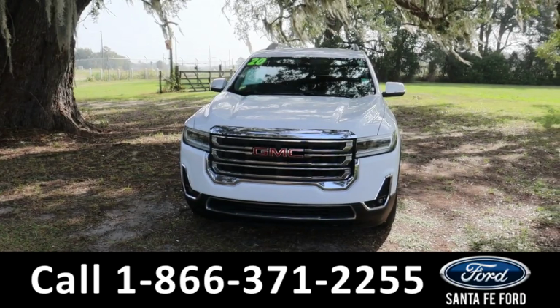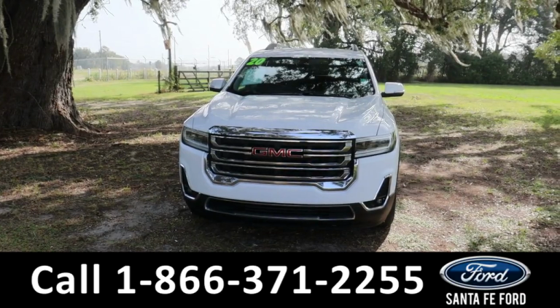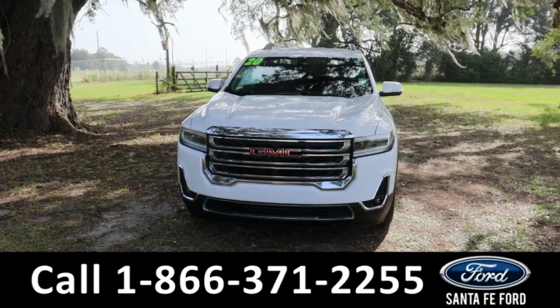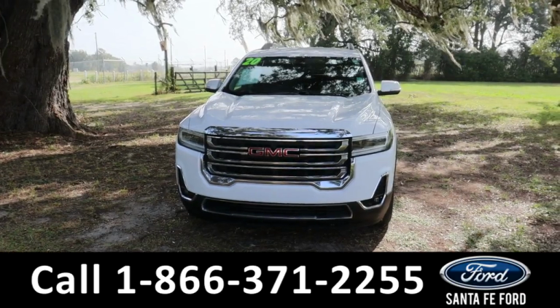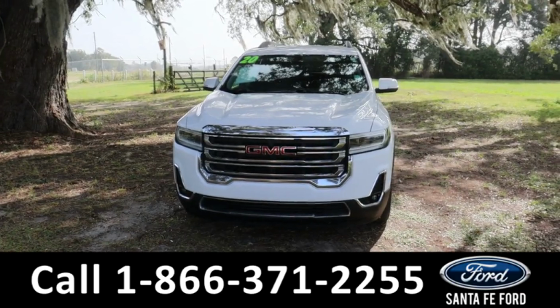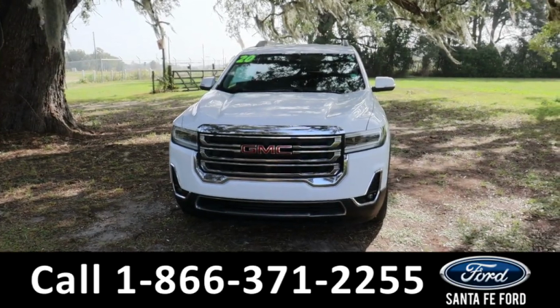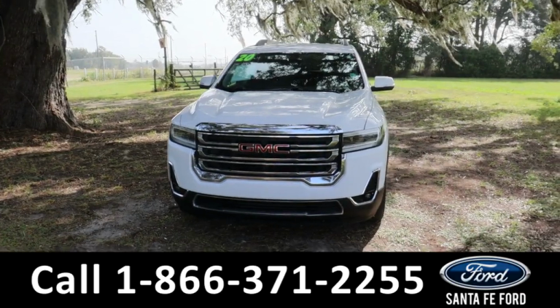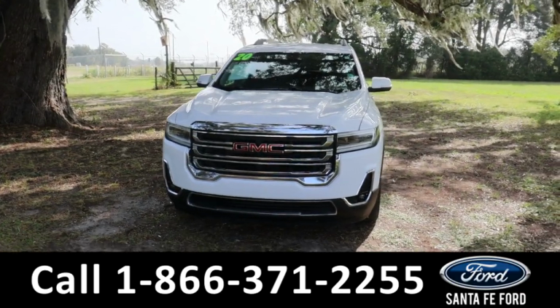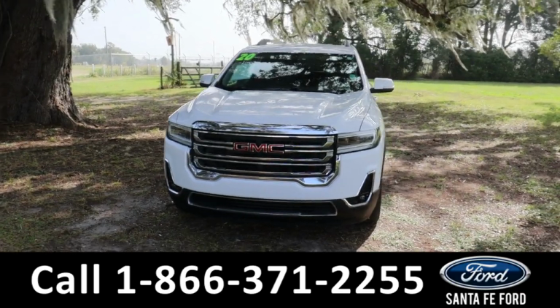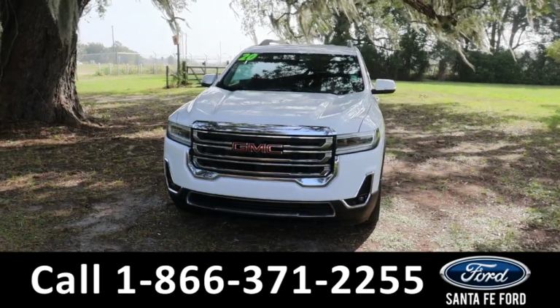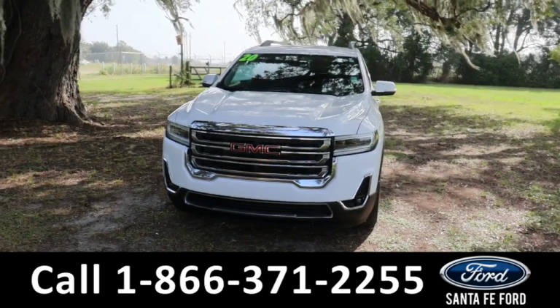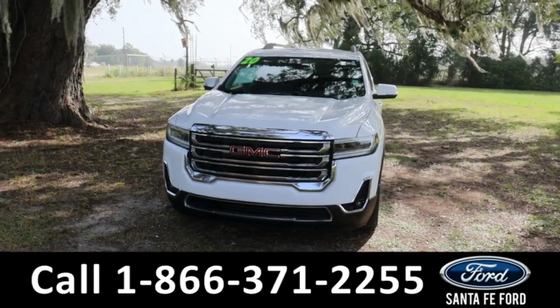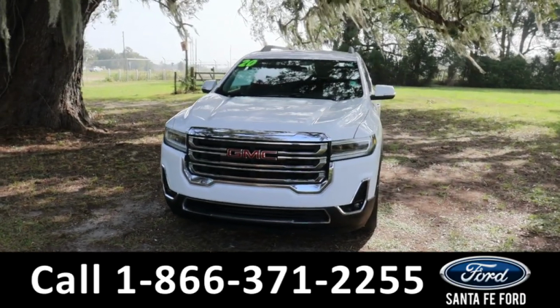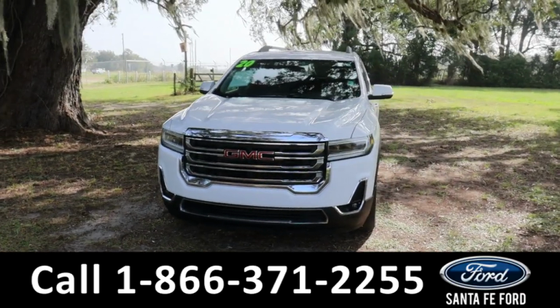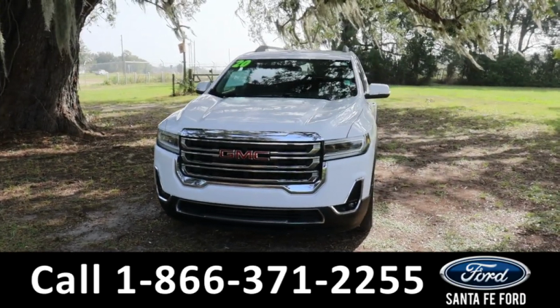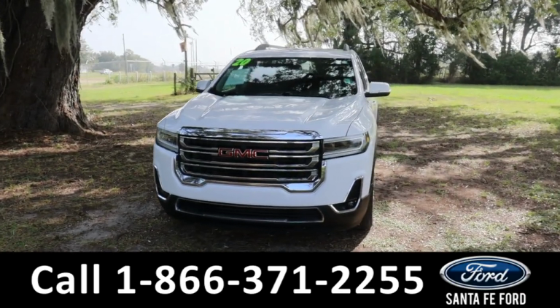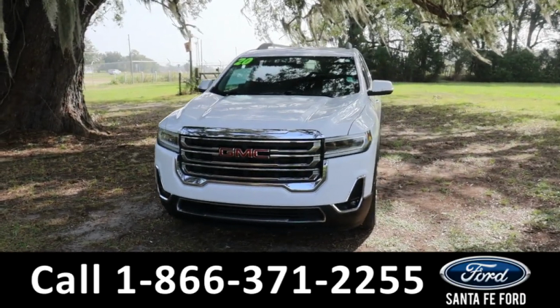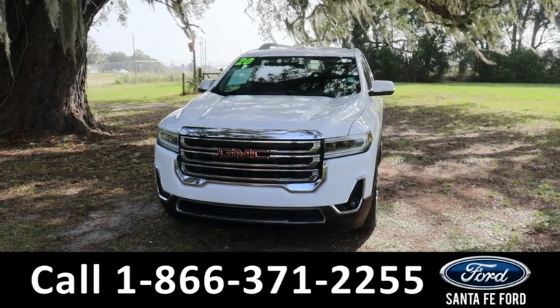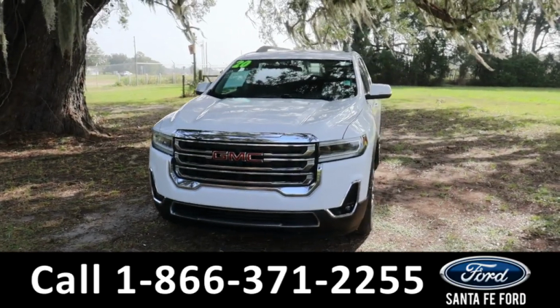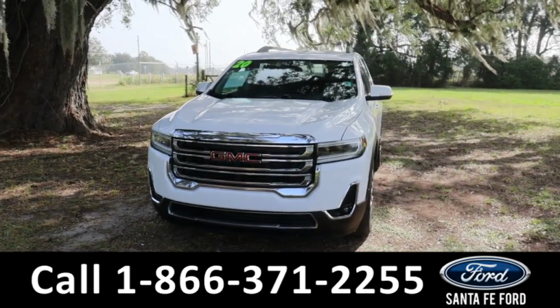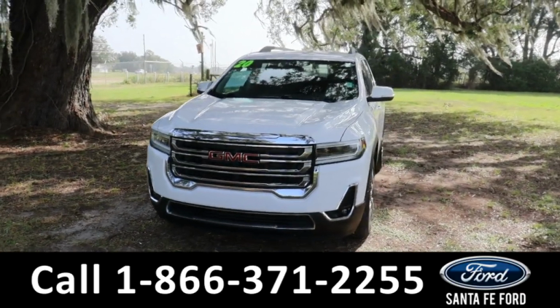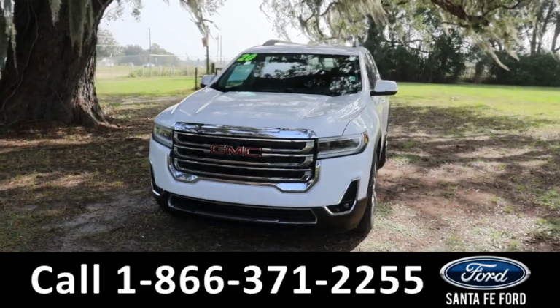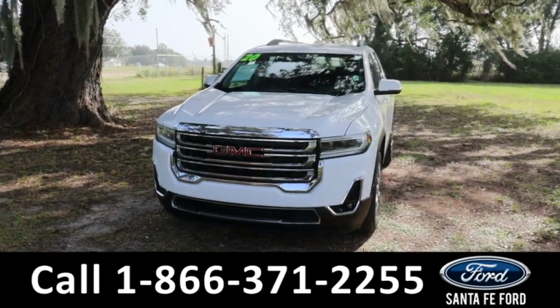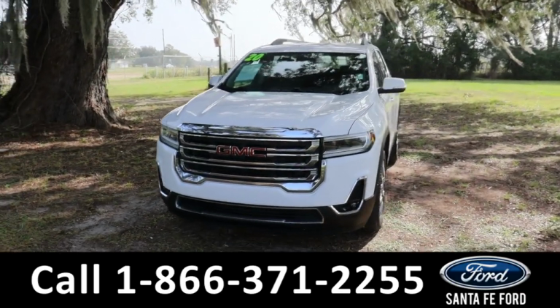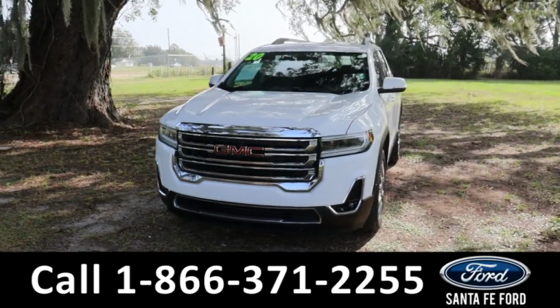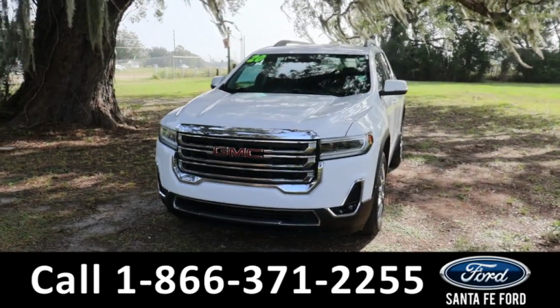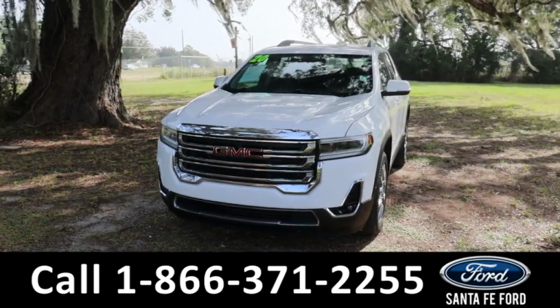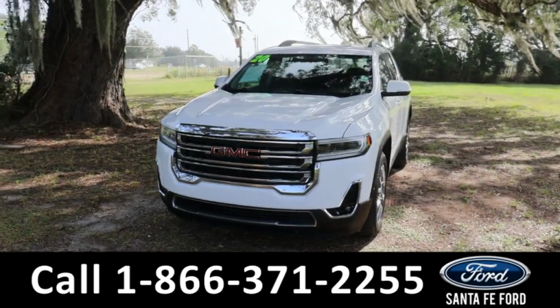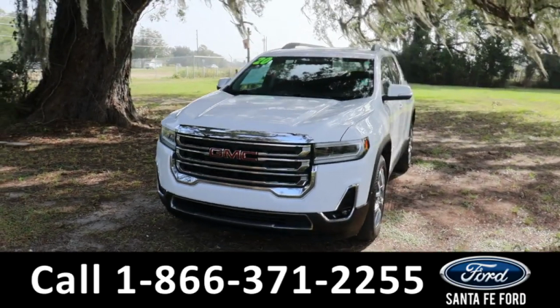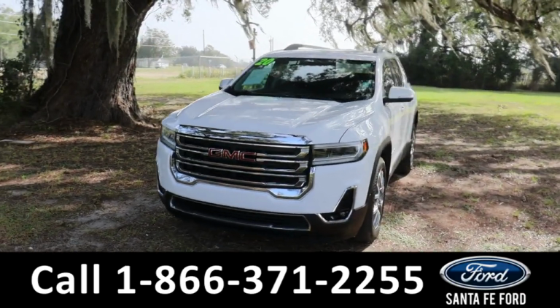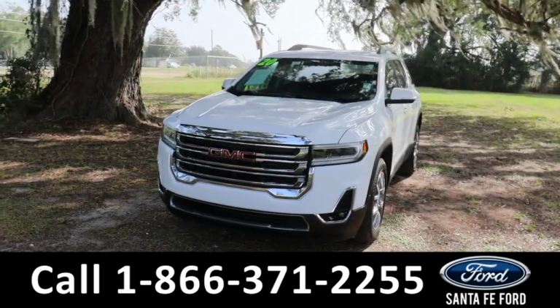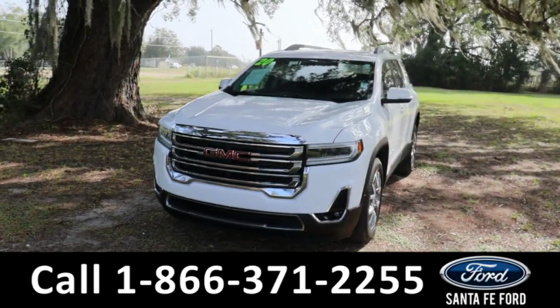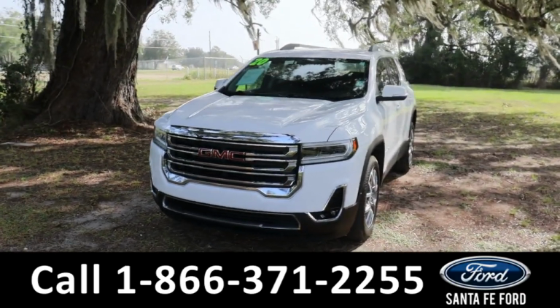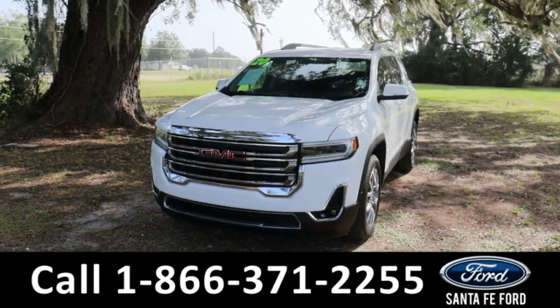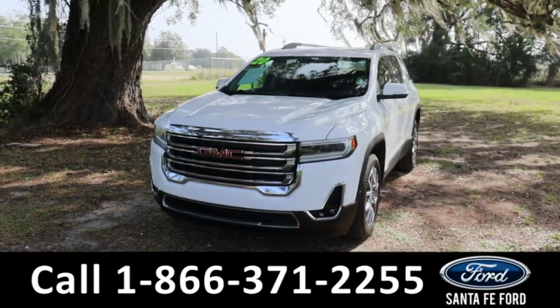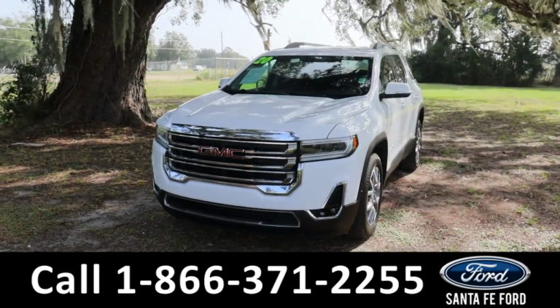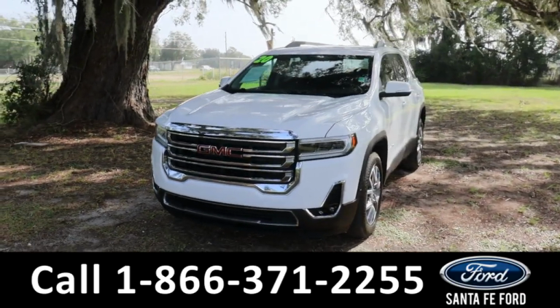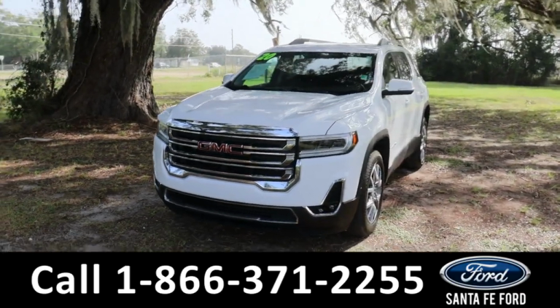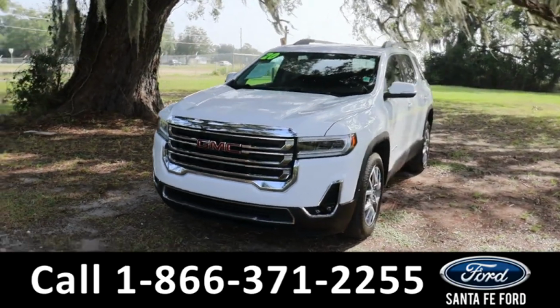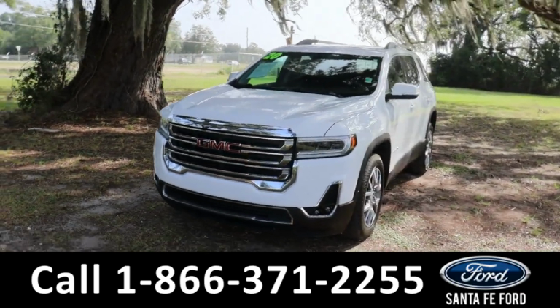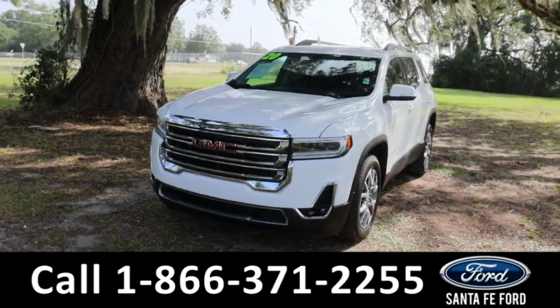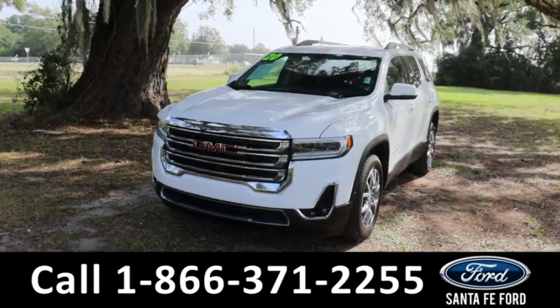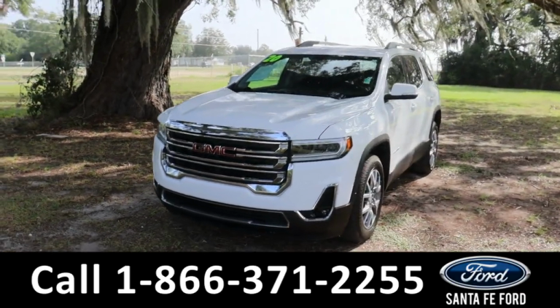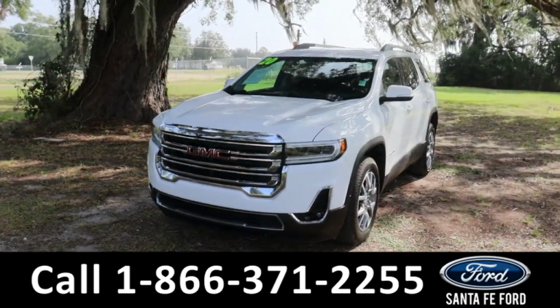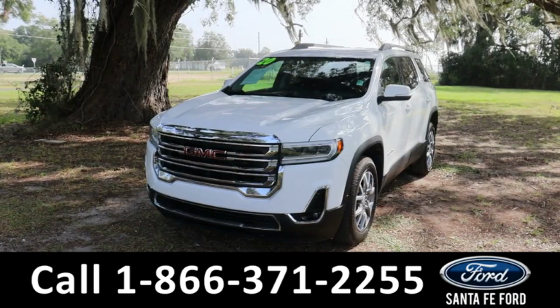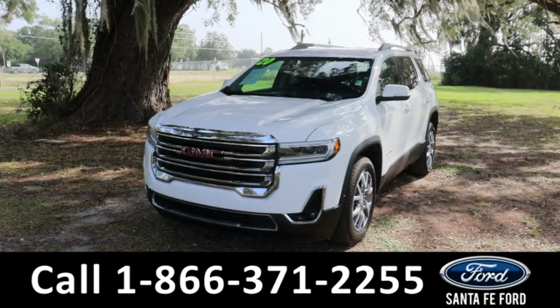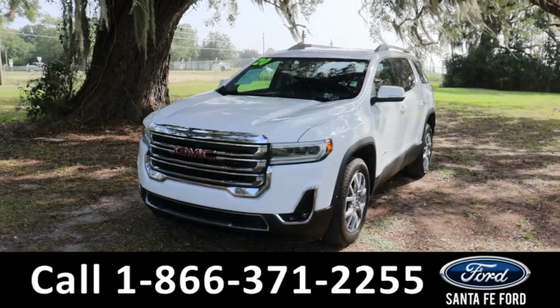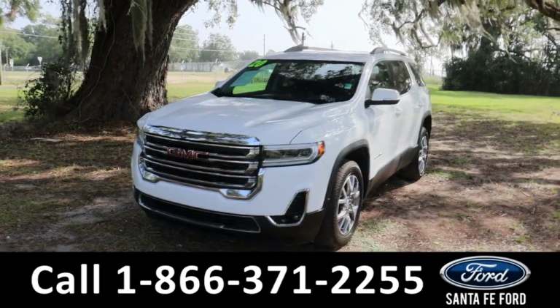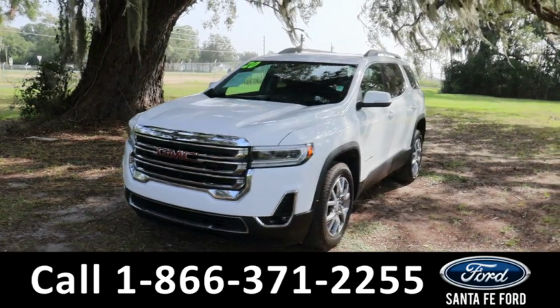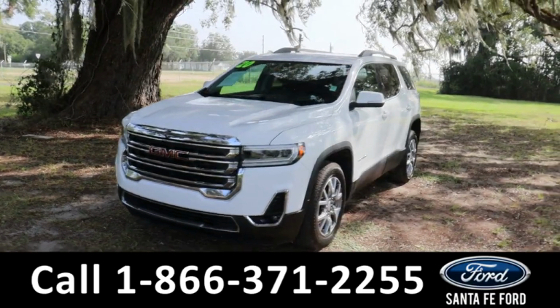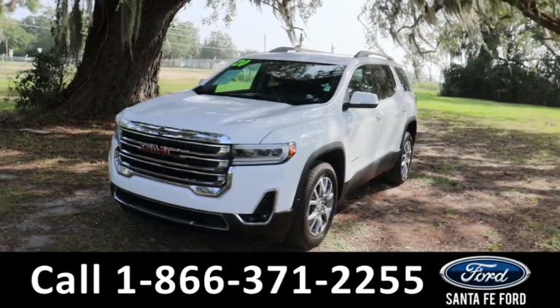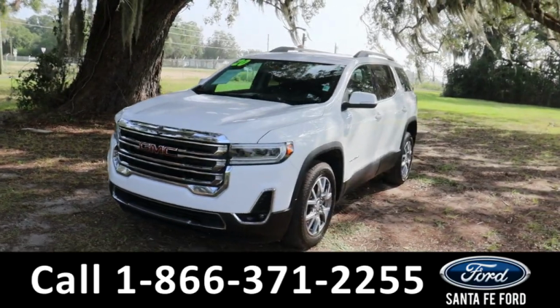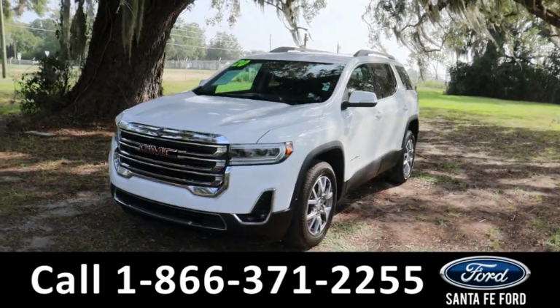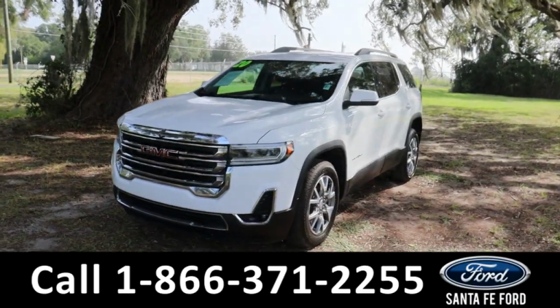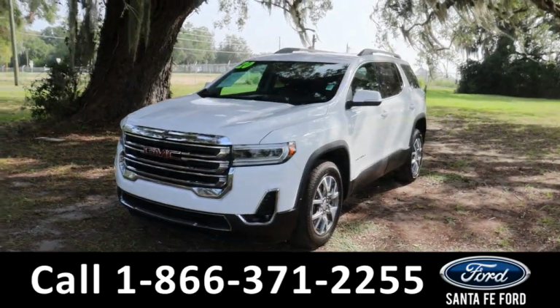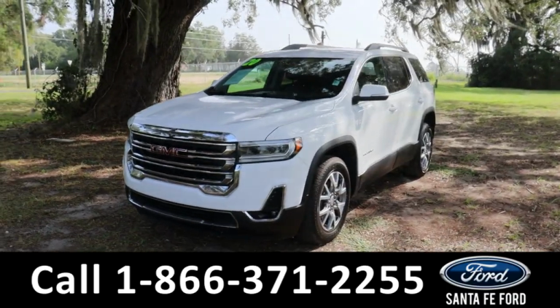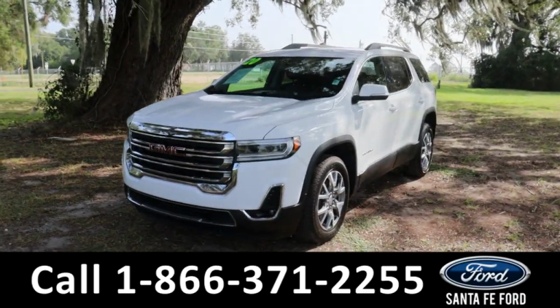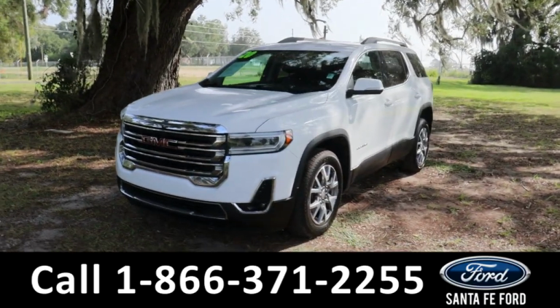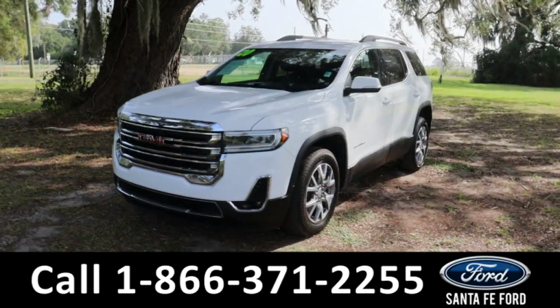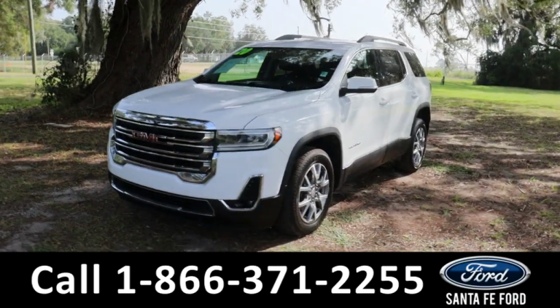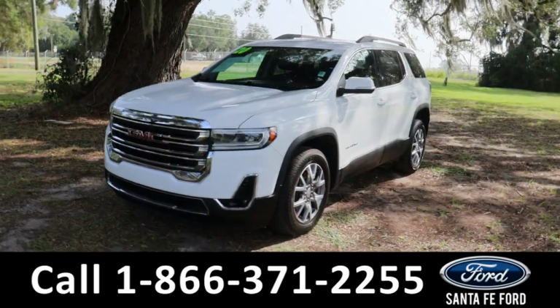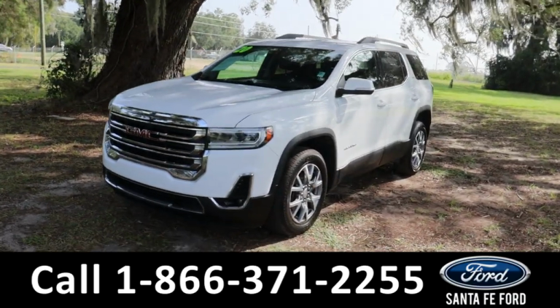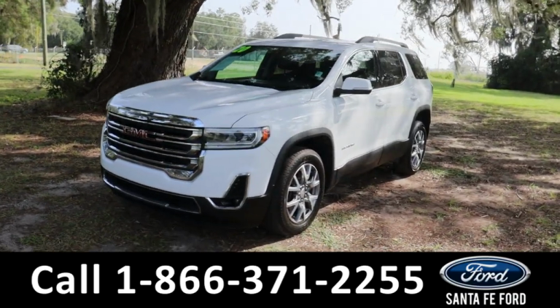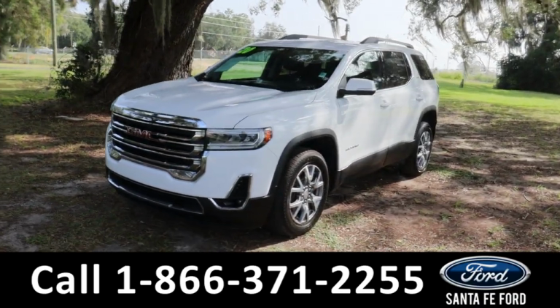Hey guys, it's Kat out at Santa Fe Ford. Today we're taking a look at a GMC Acadia, year 2020.